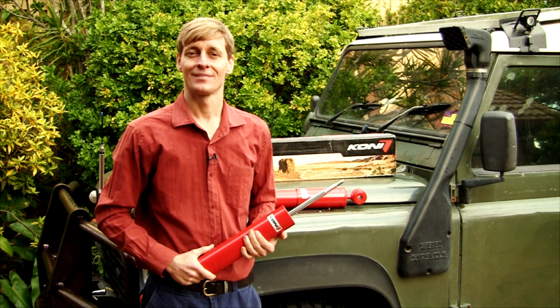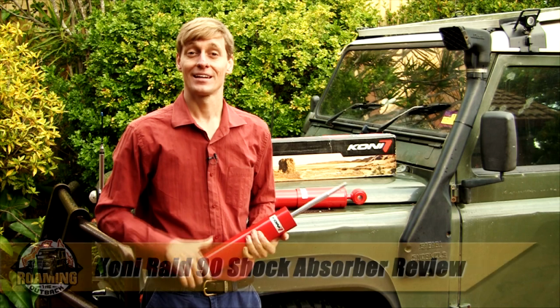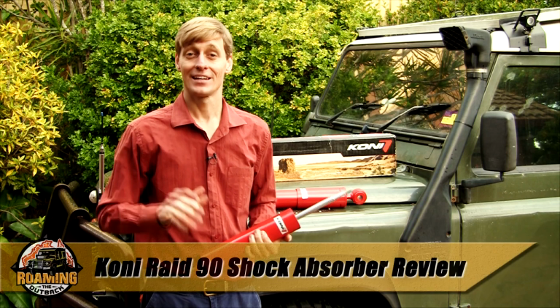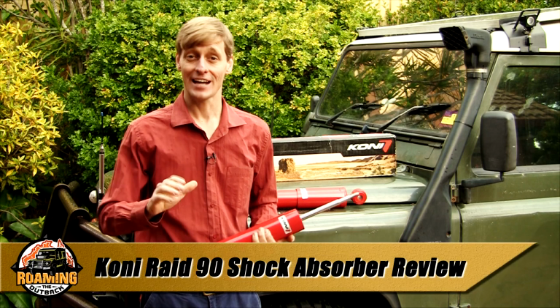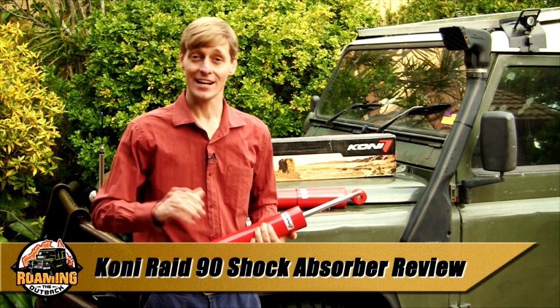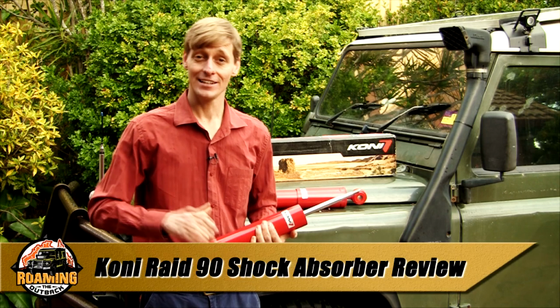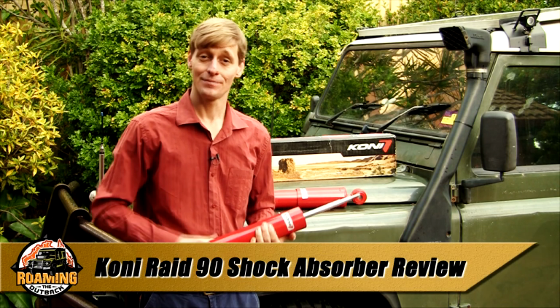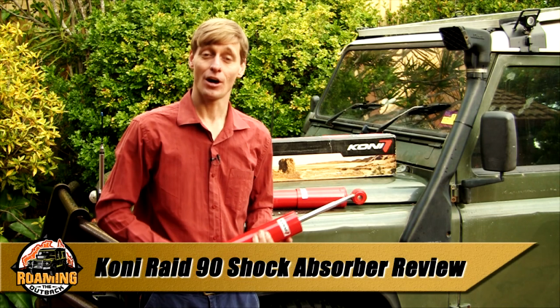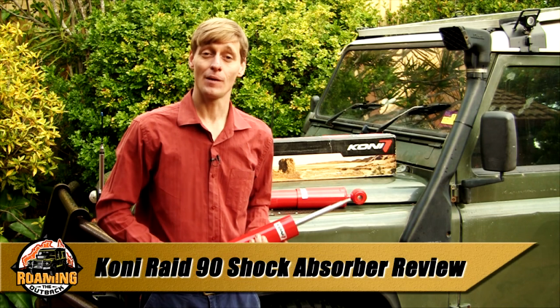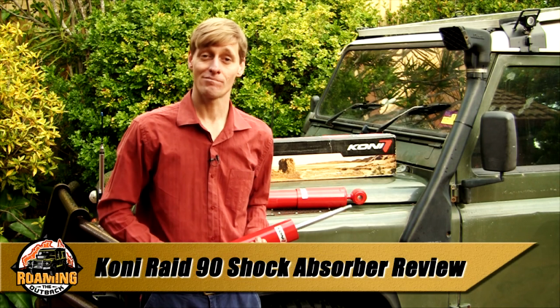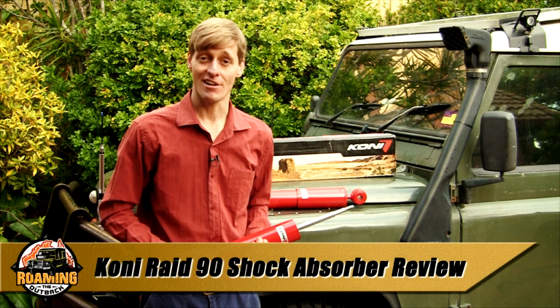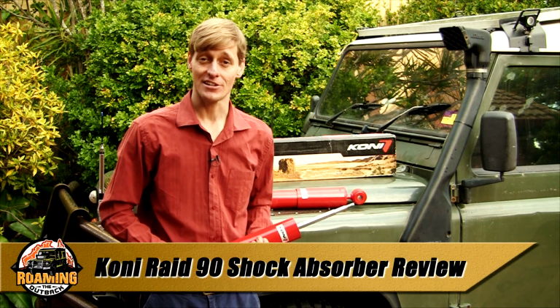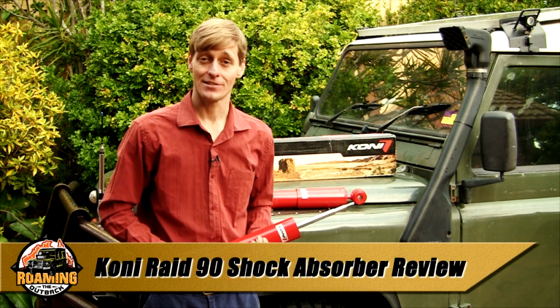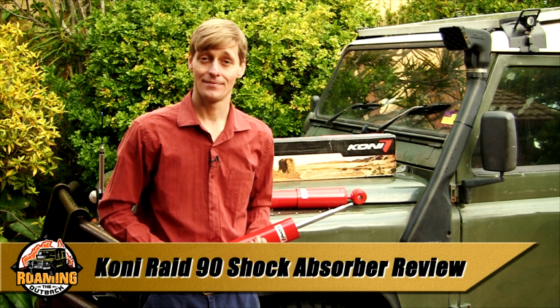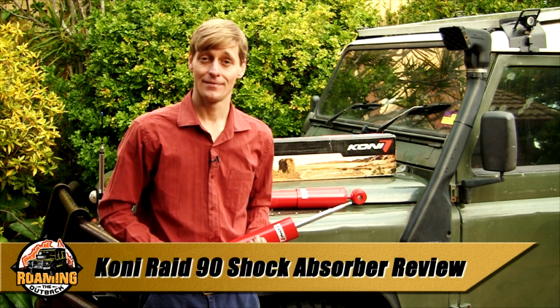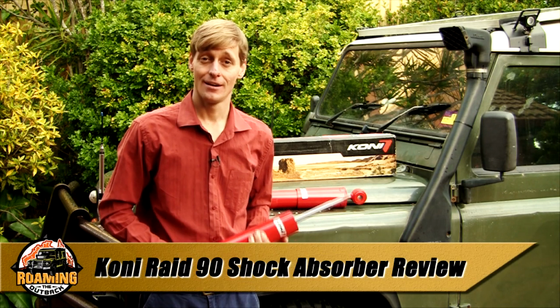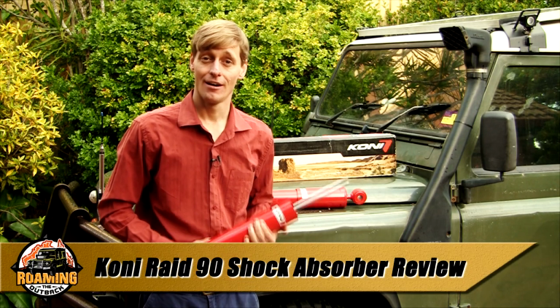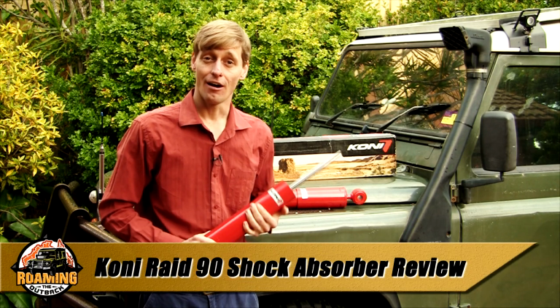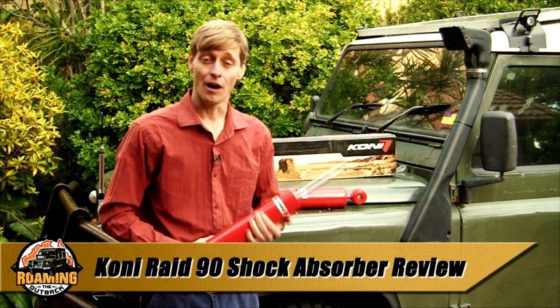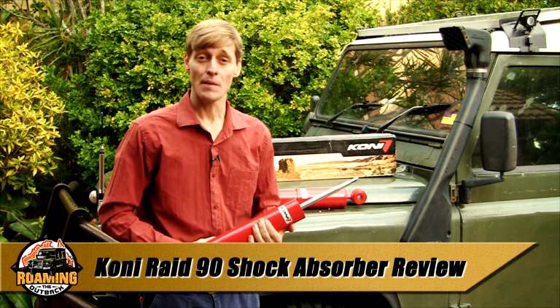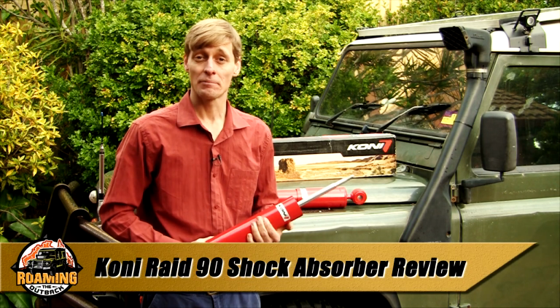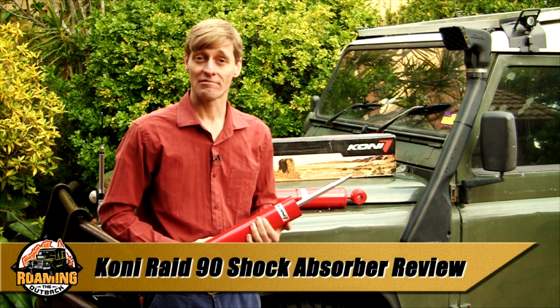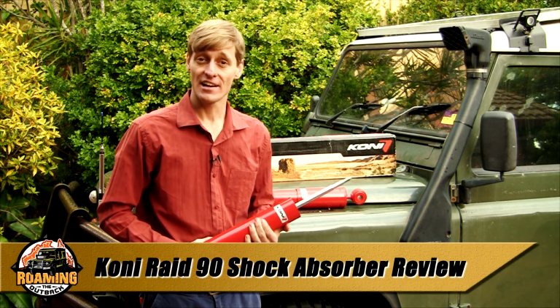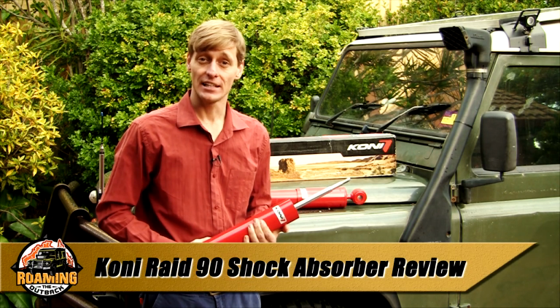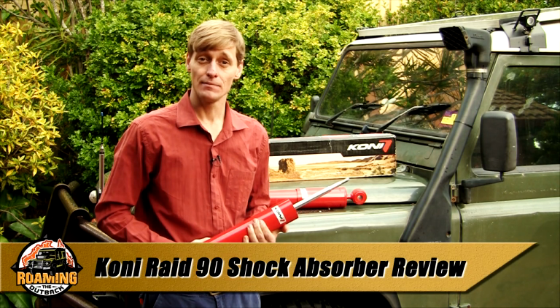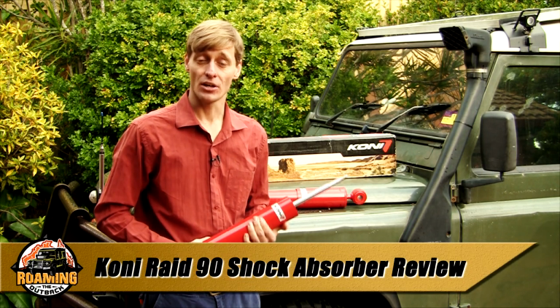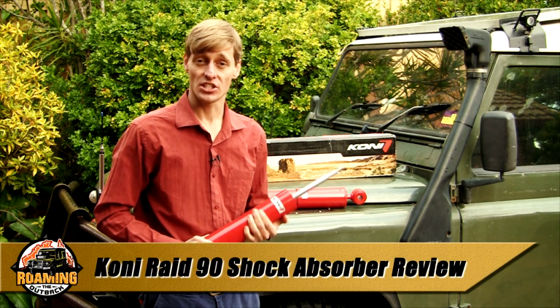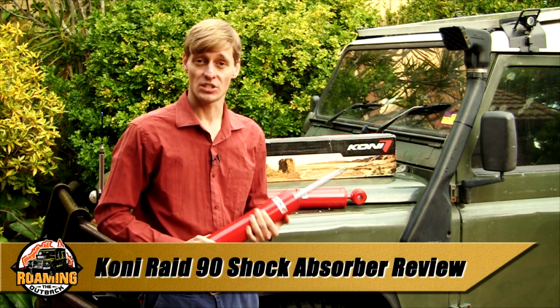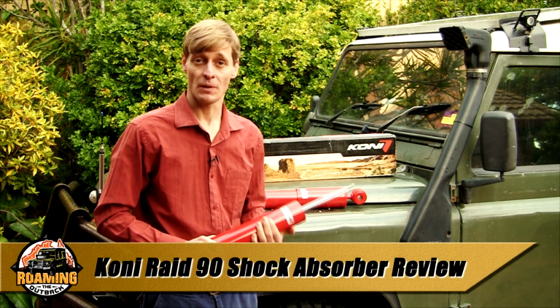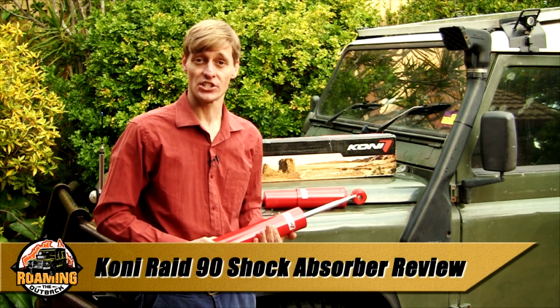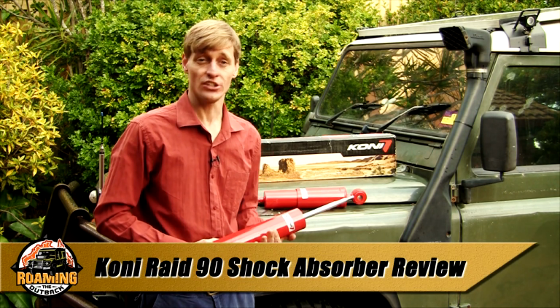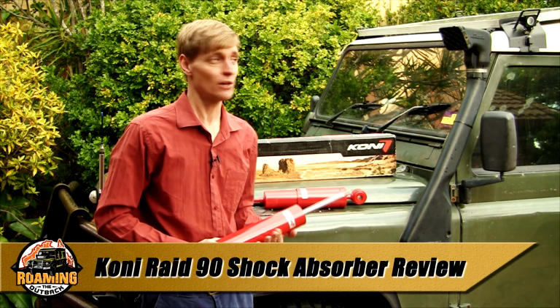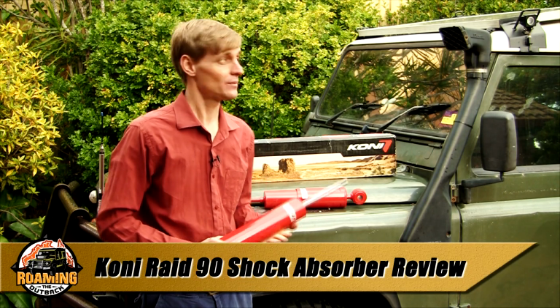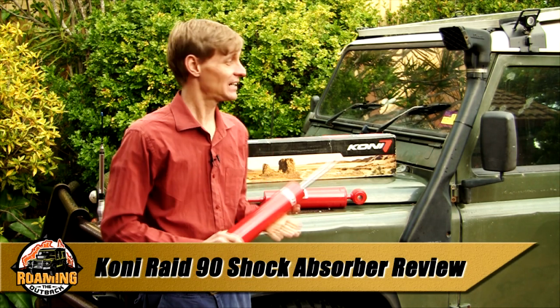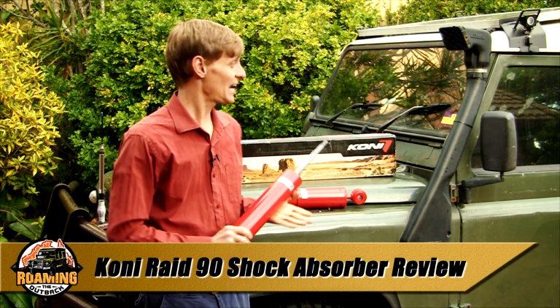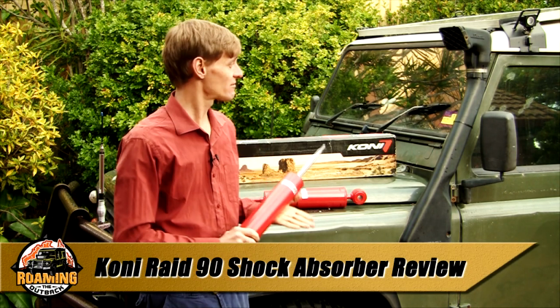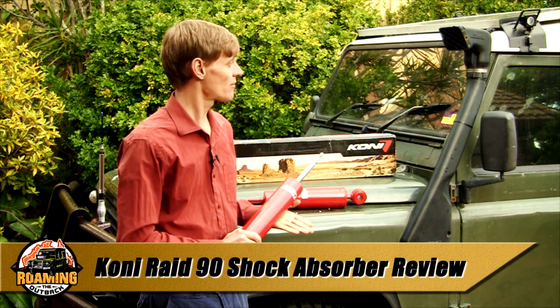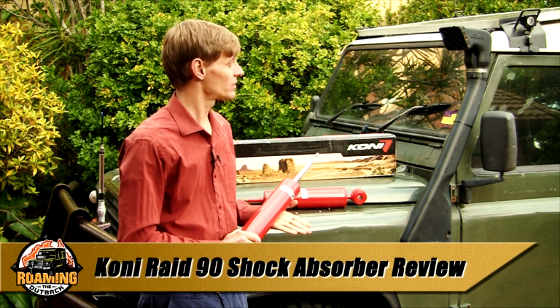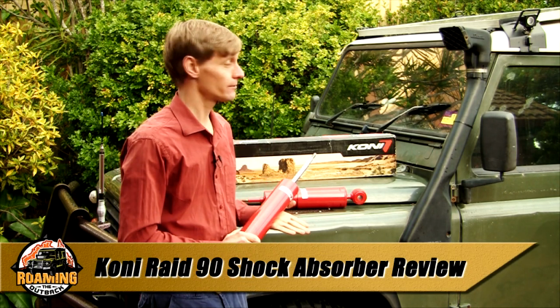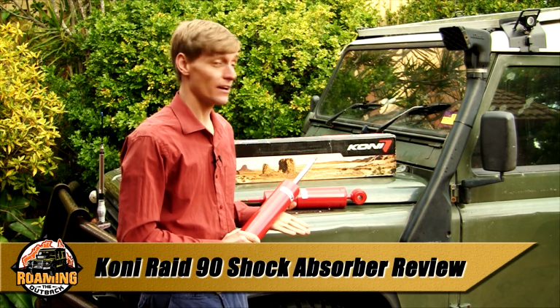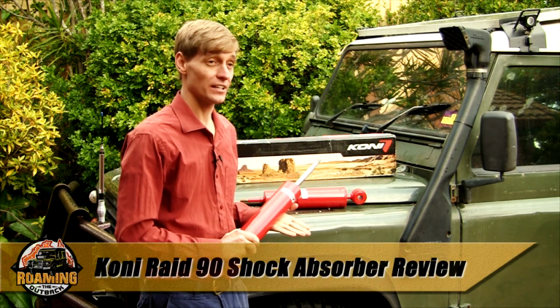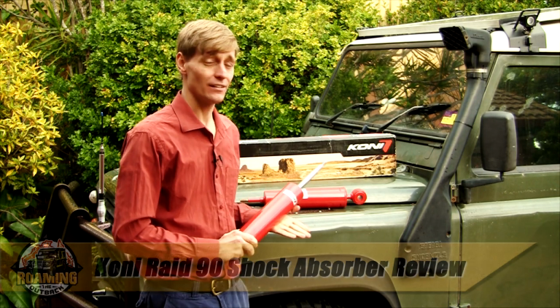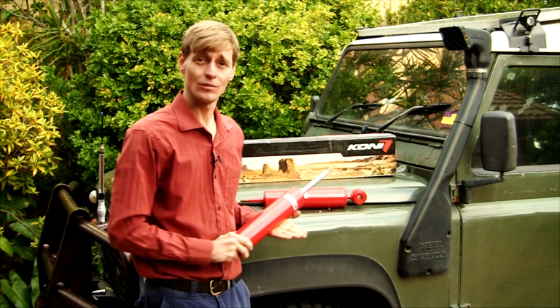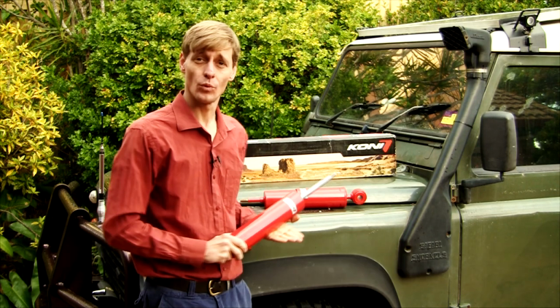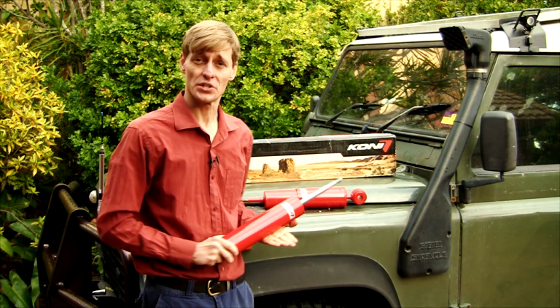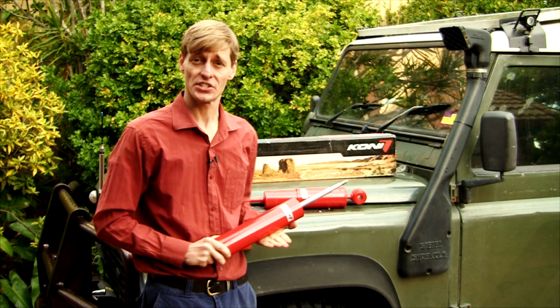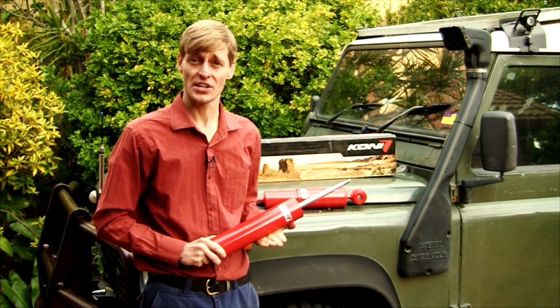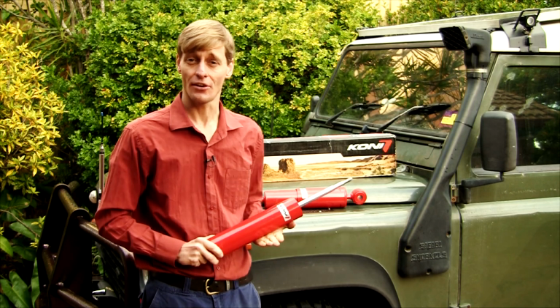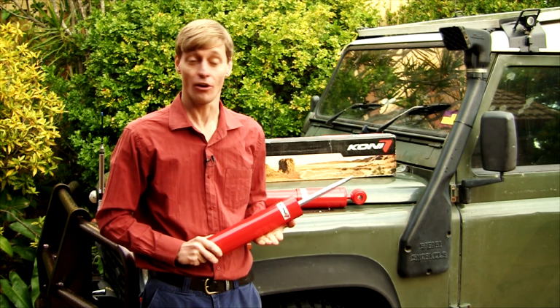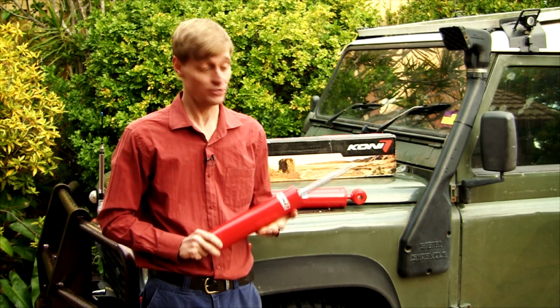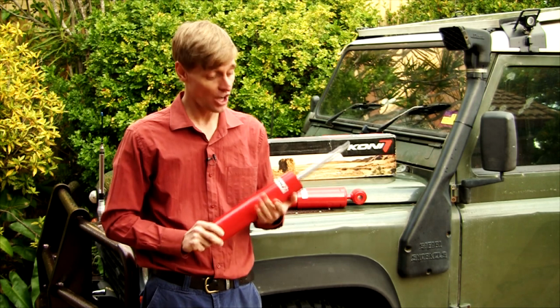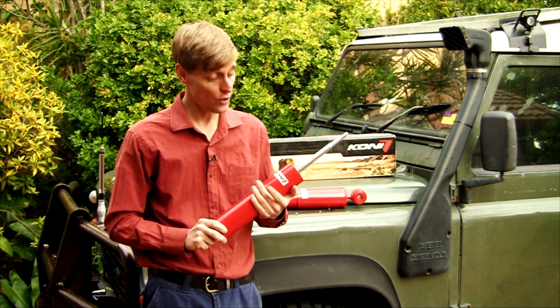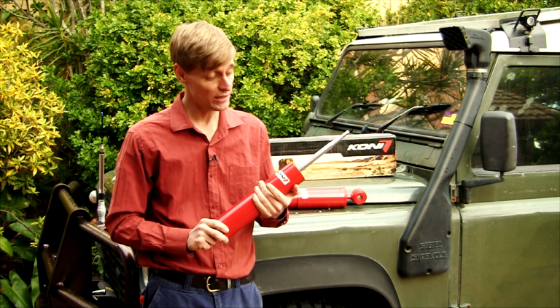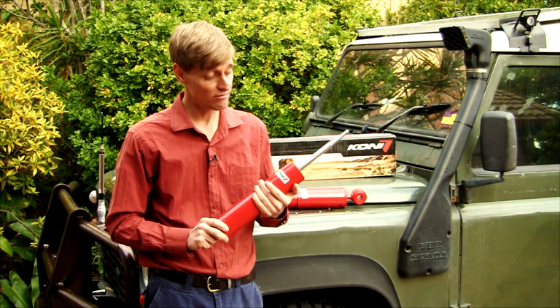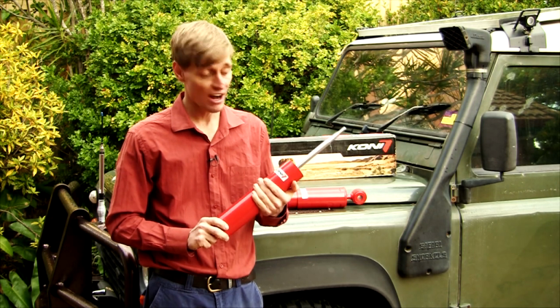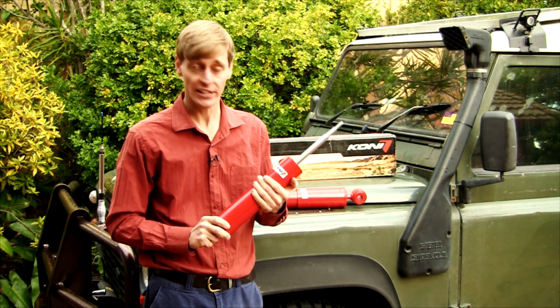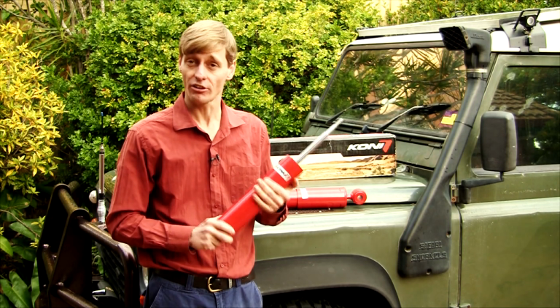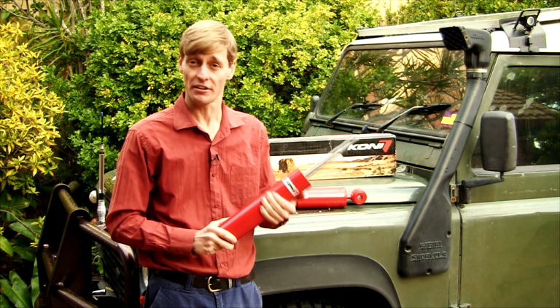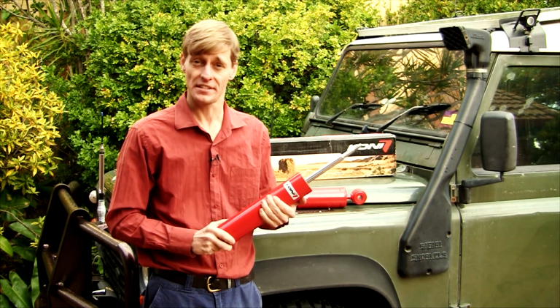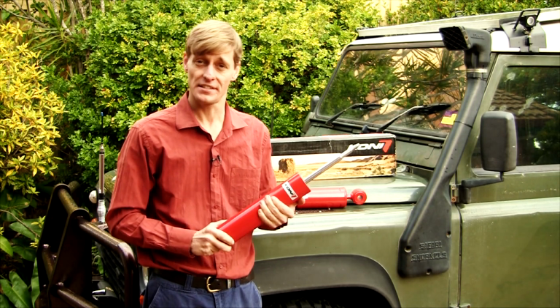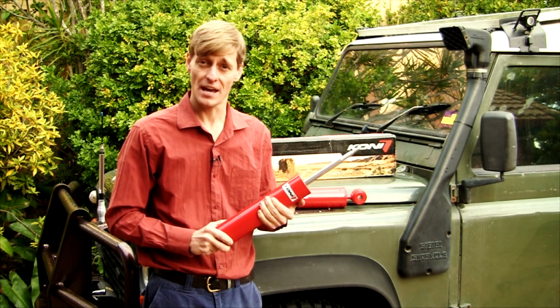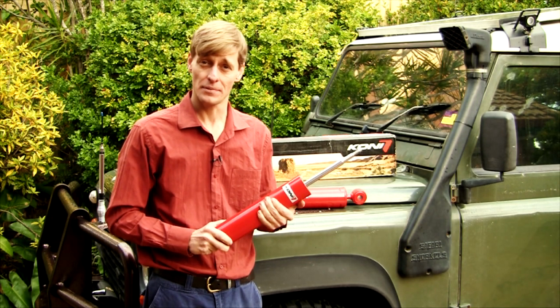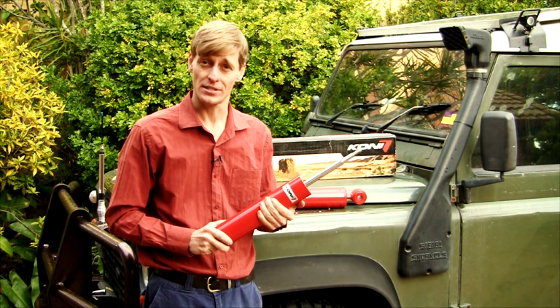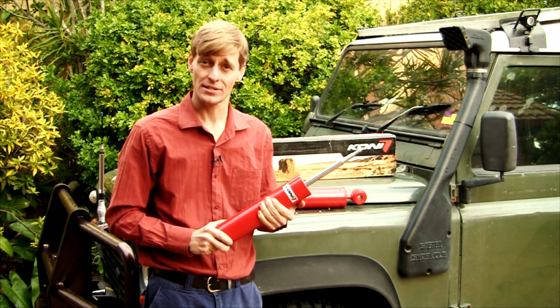G'day, I'm Brett. I'm upgrading my suspension on my Land Rover Defender with a set of Kony Raid 90 dampers.